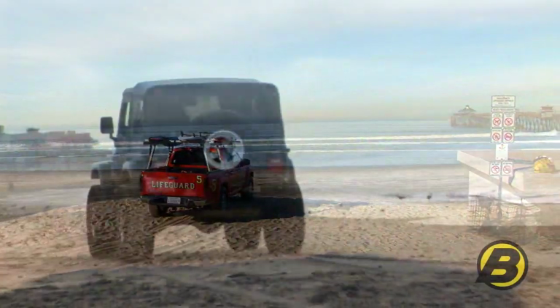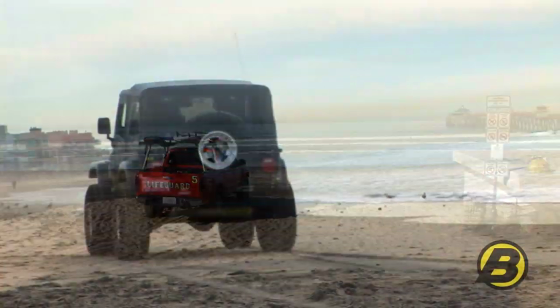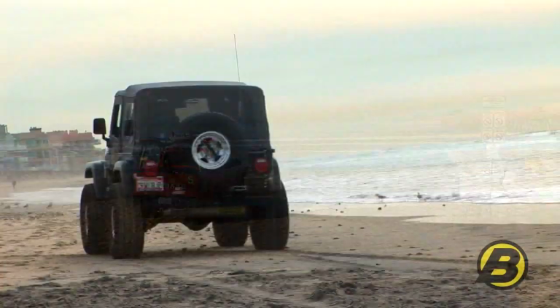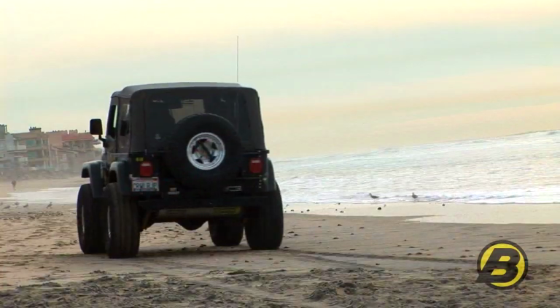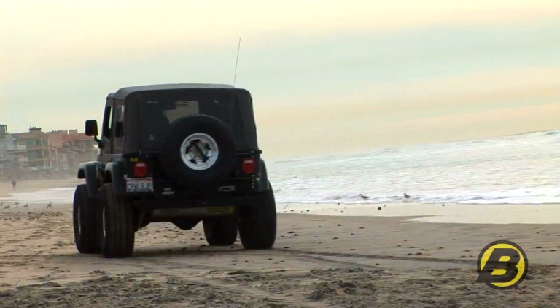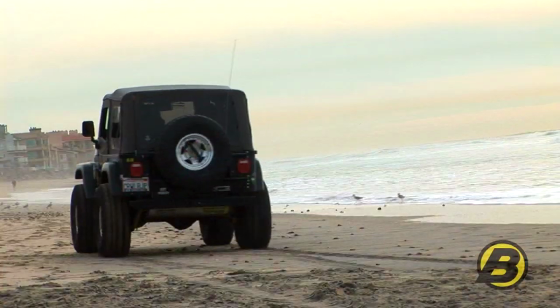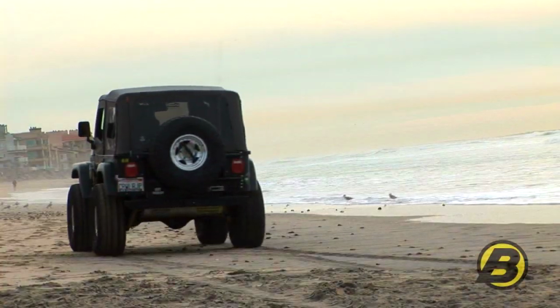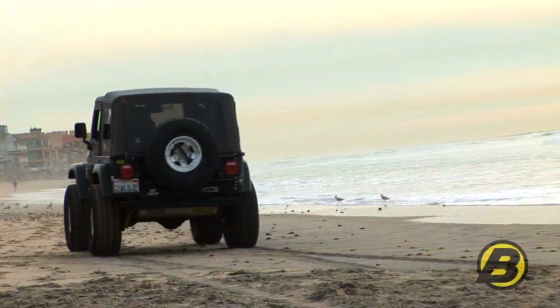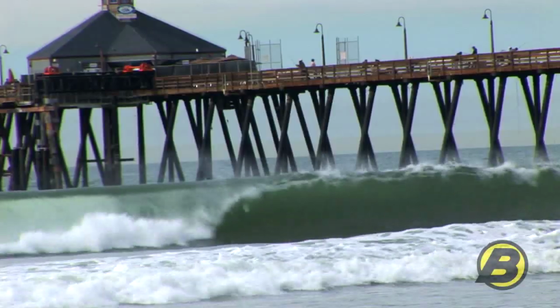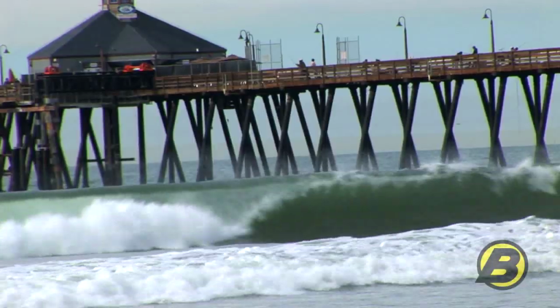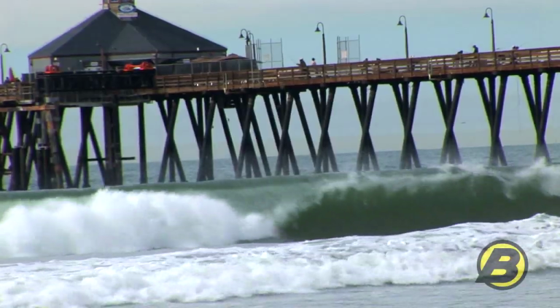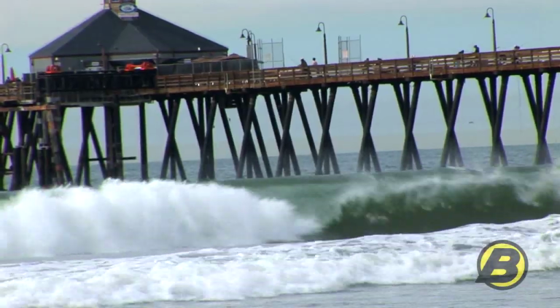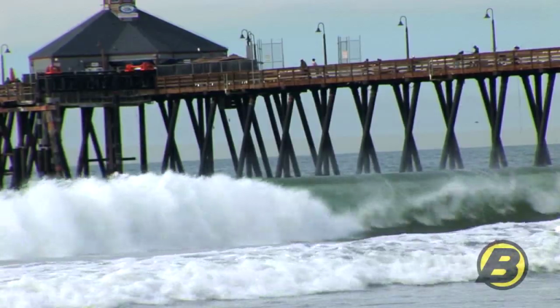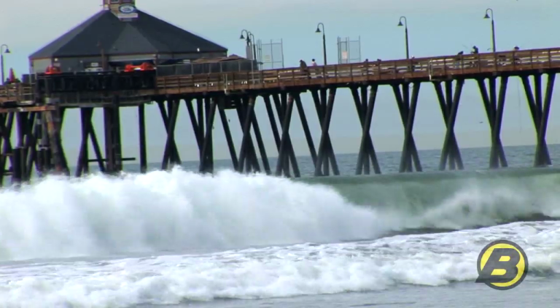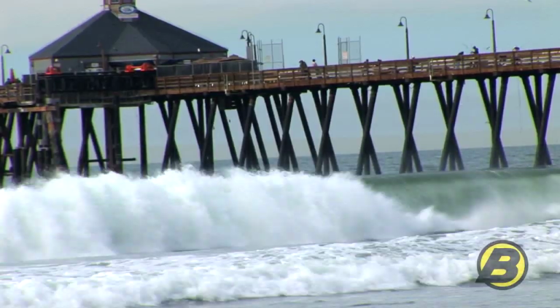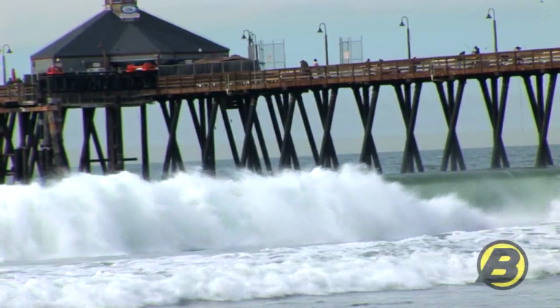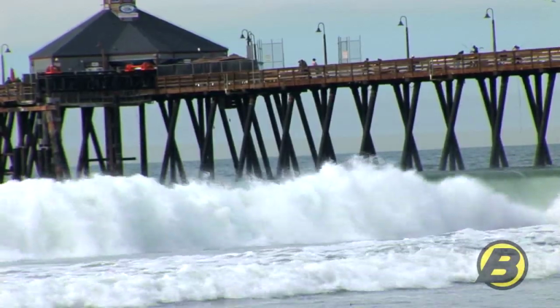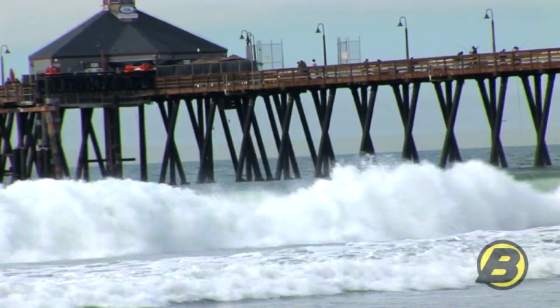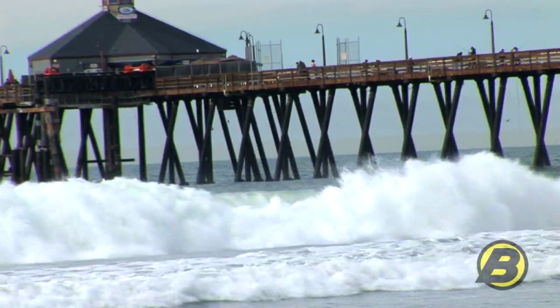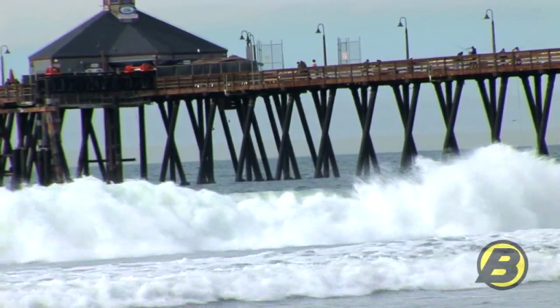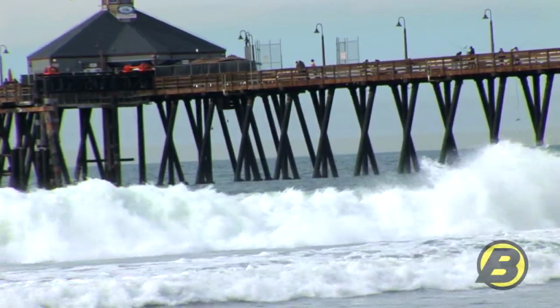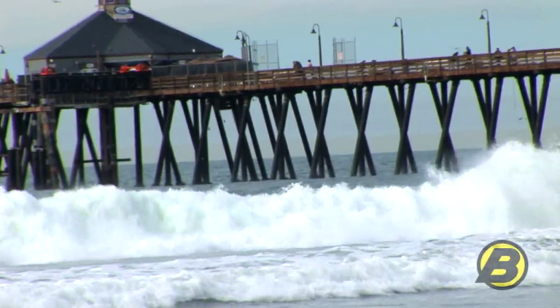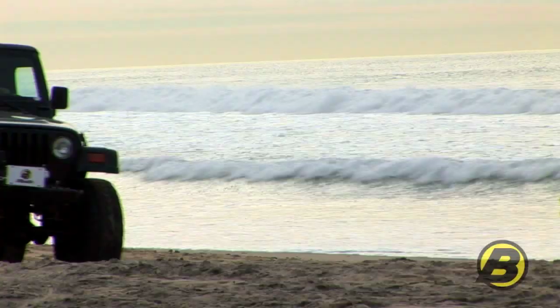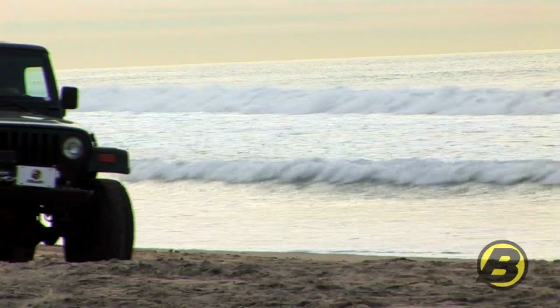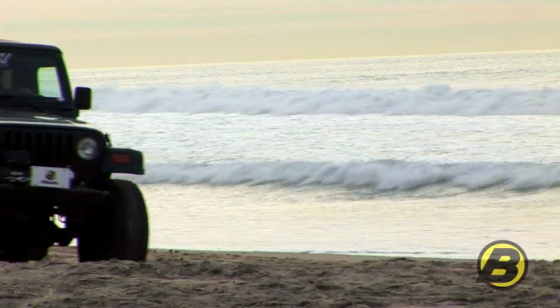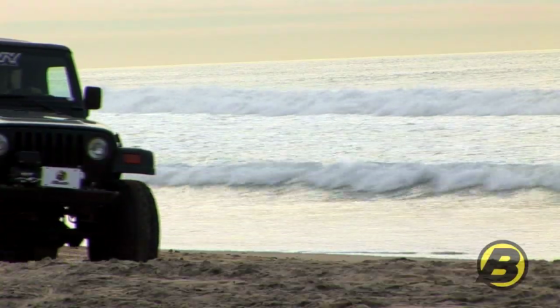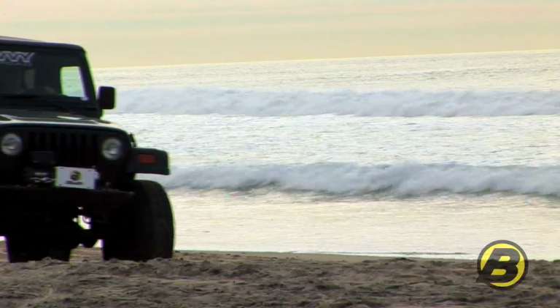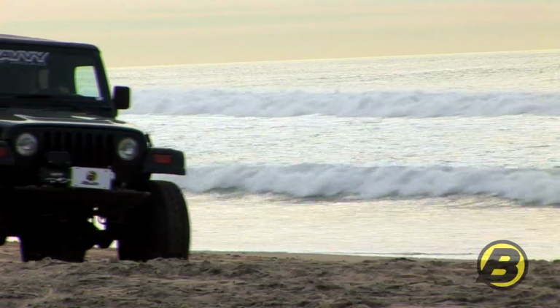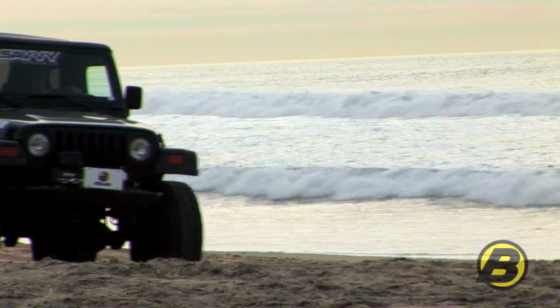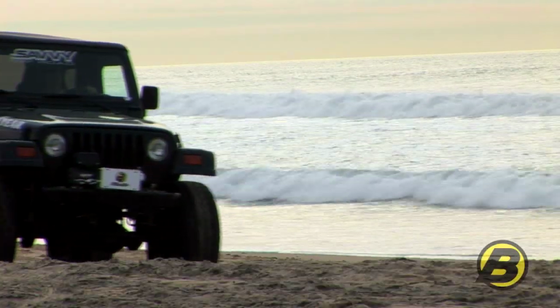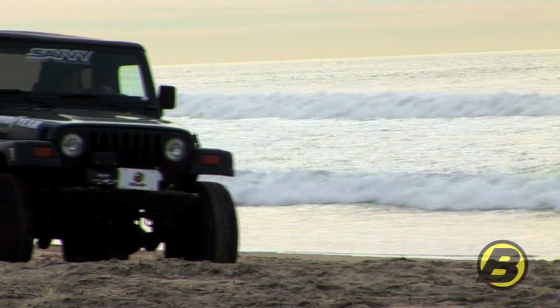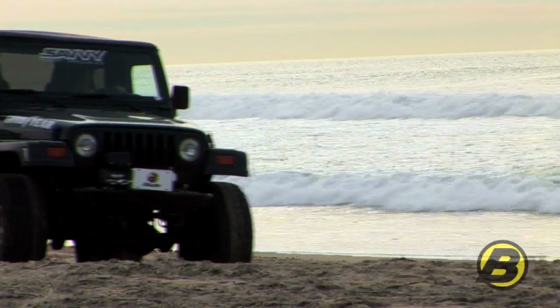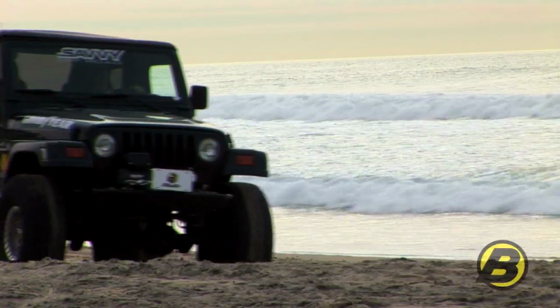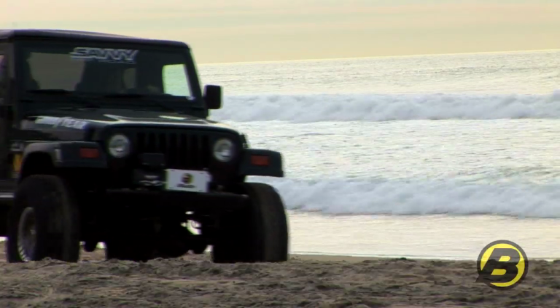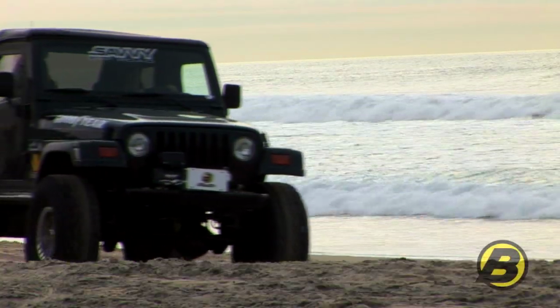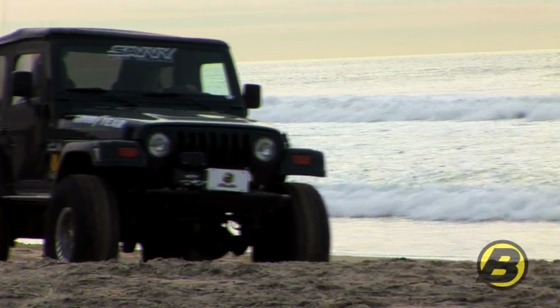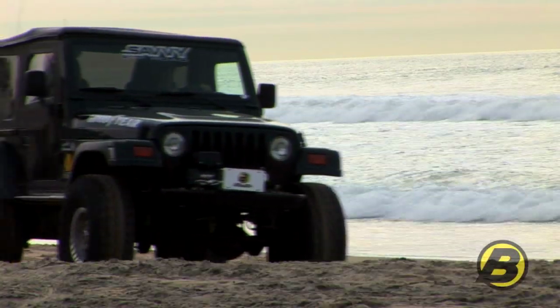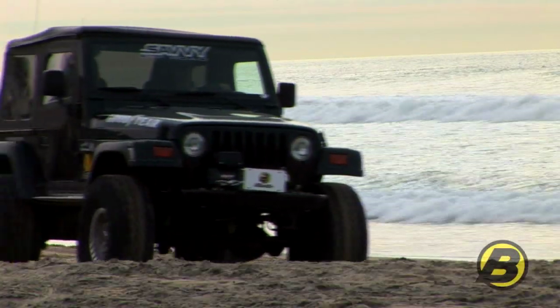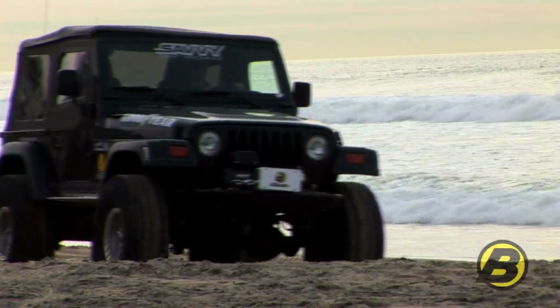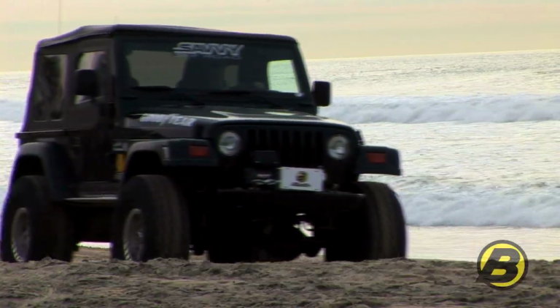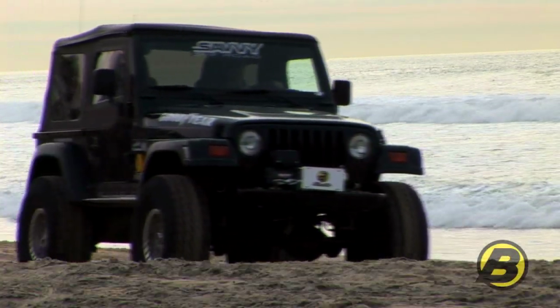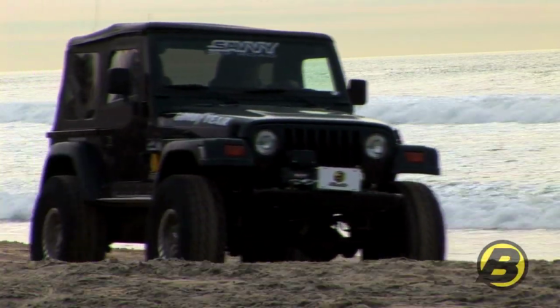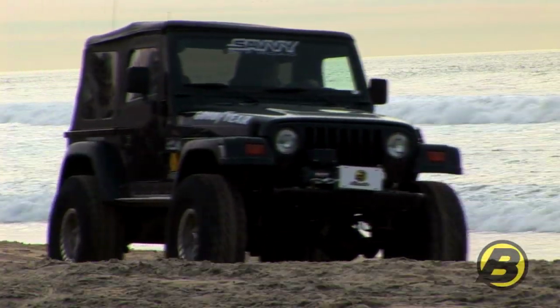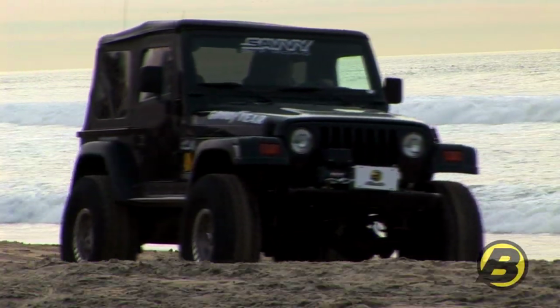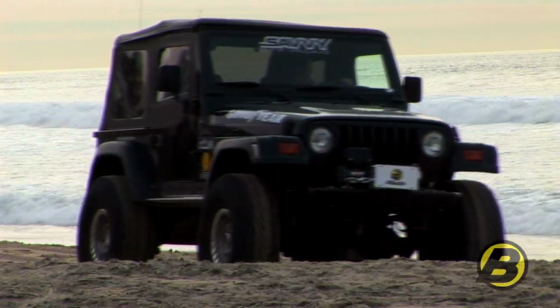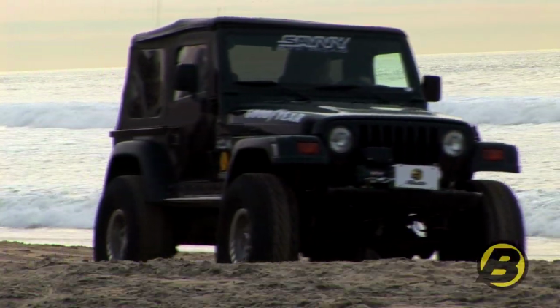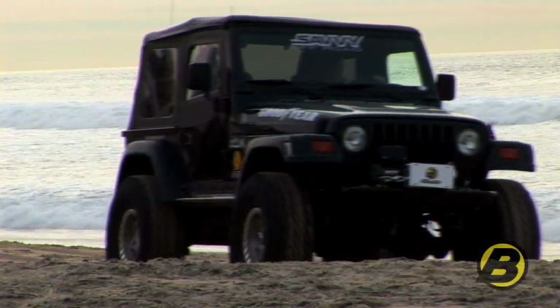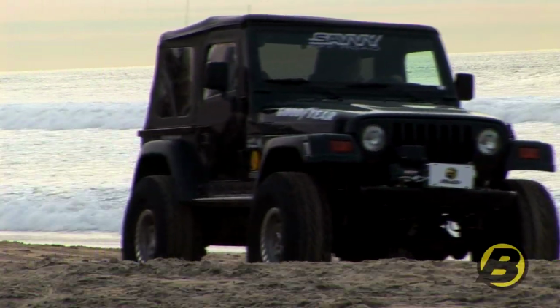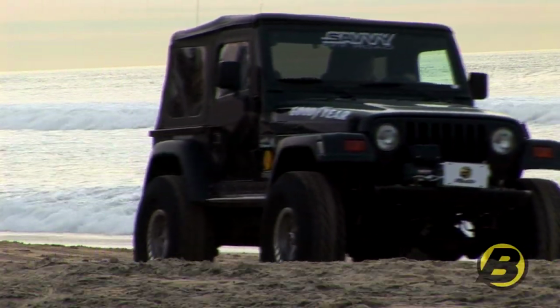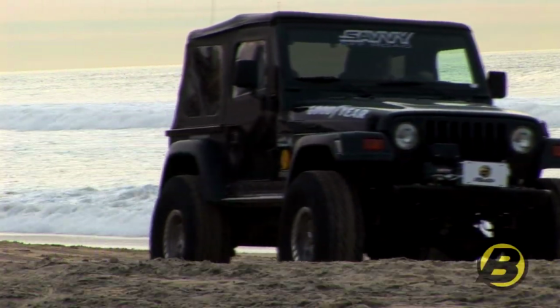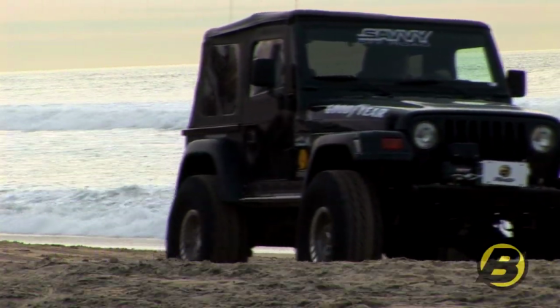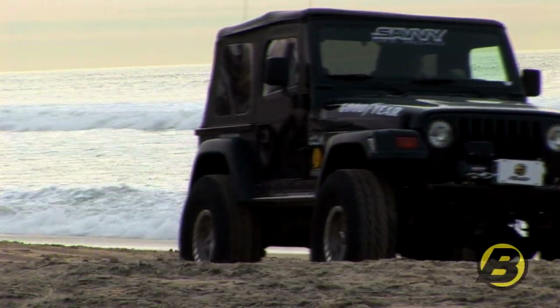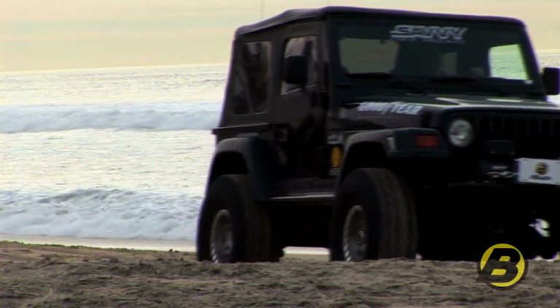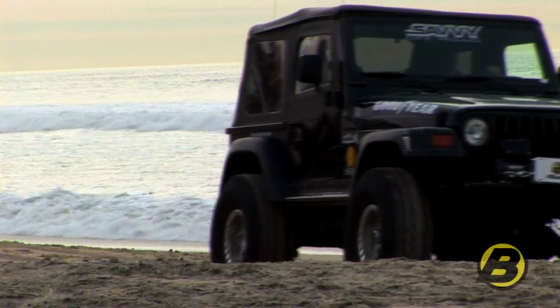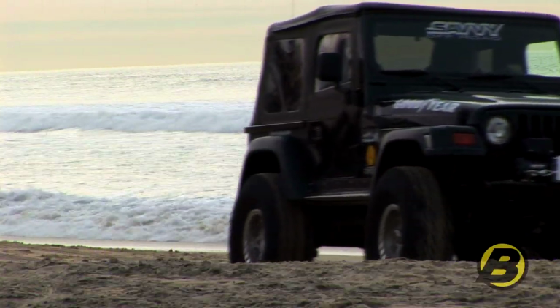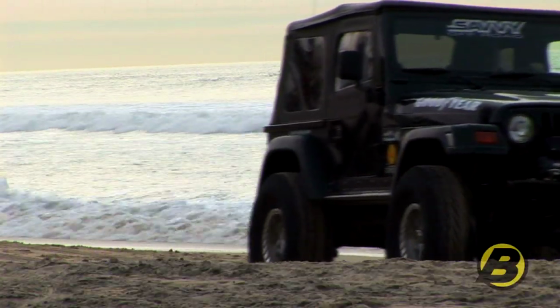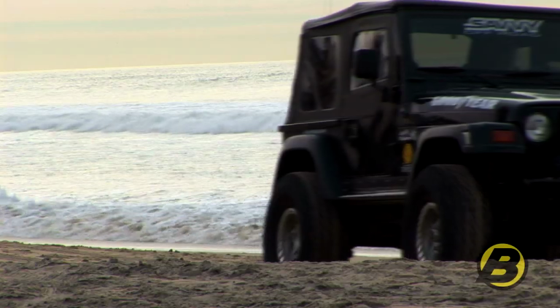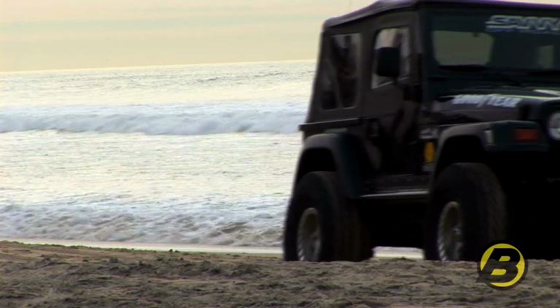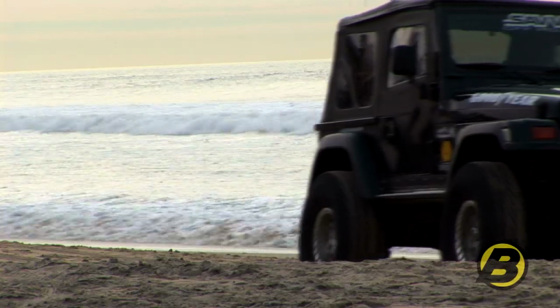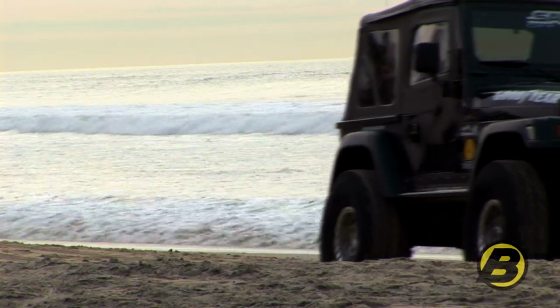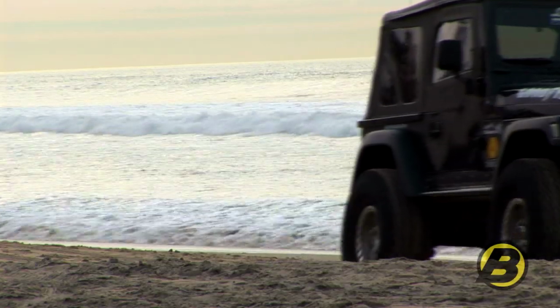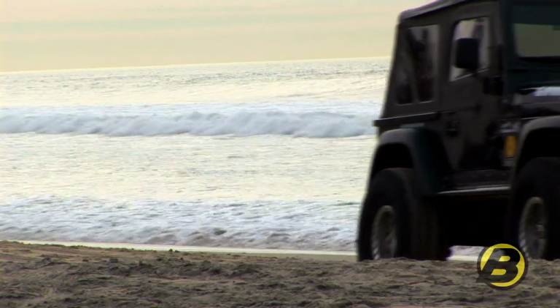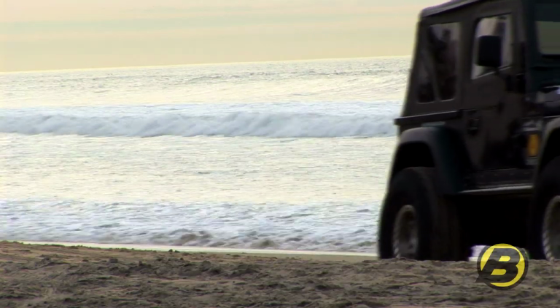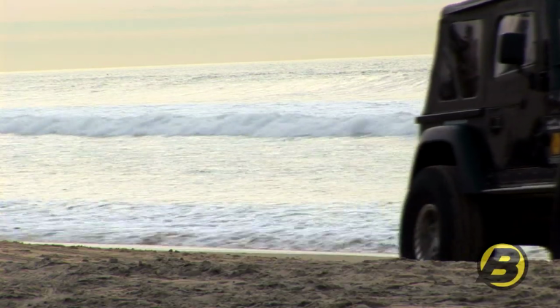This is the SuperTop NX. It's a brand new top from Bestop. It's a flagship top and it's one of the best soft tops you can buy from Bestop.